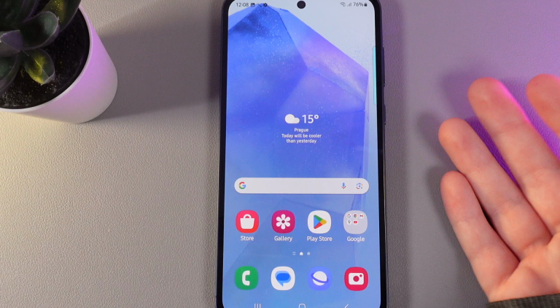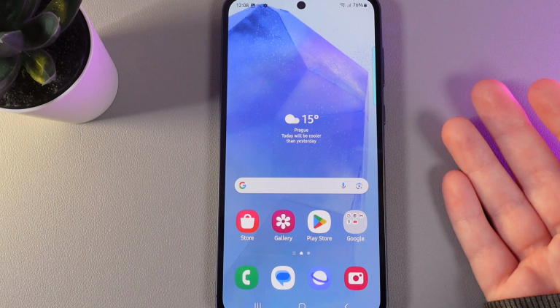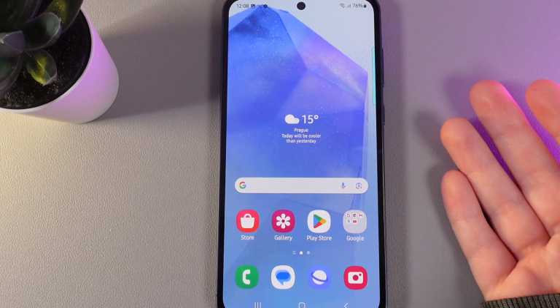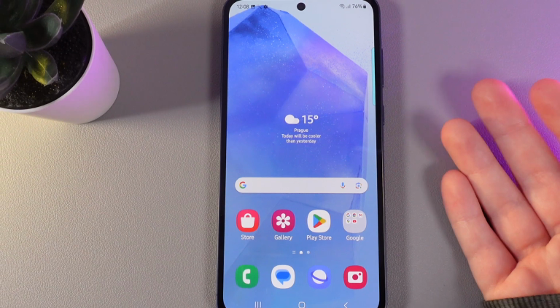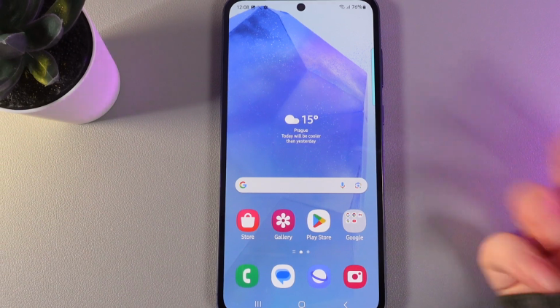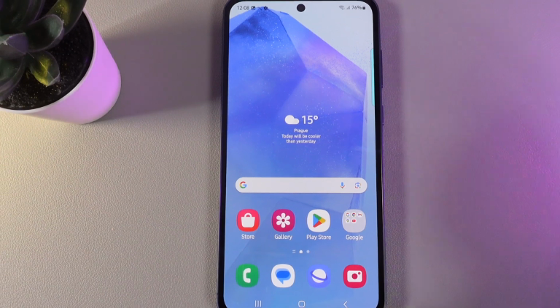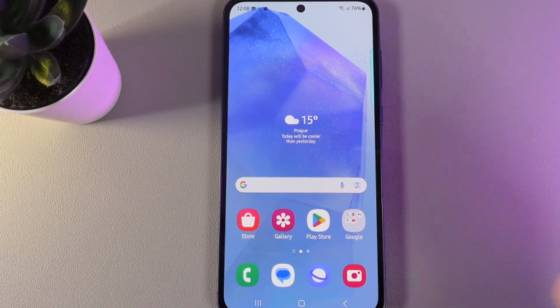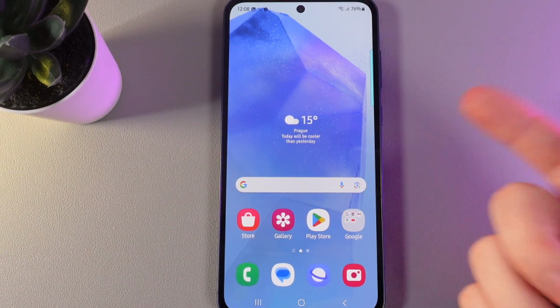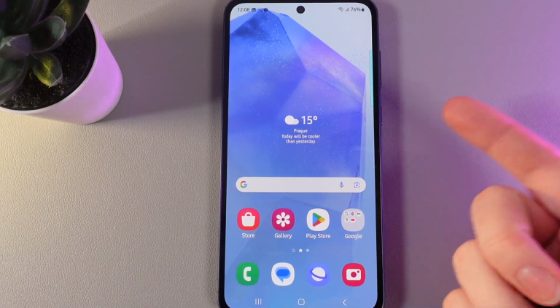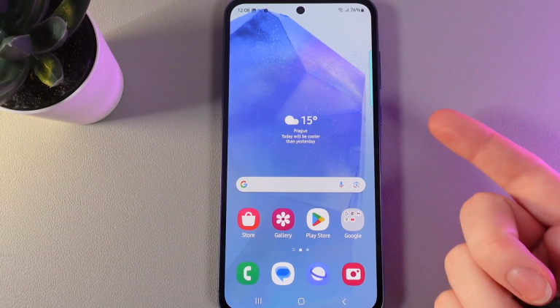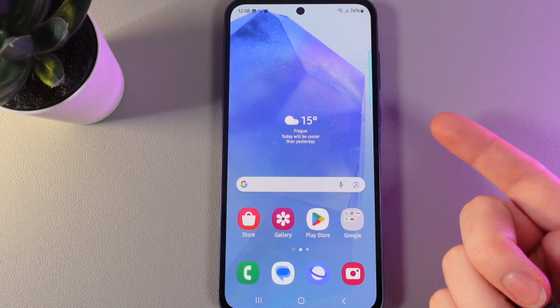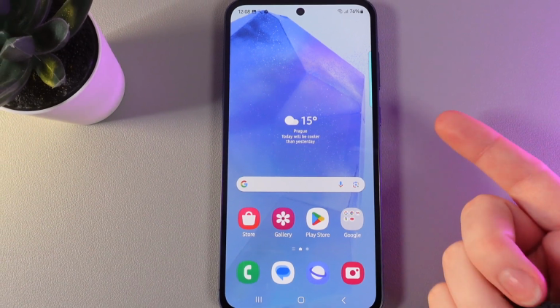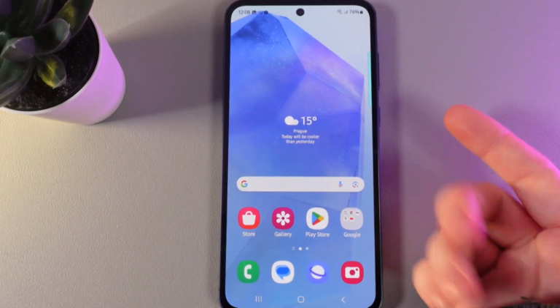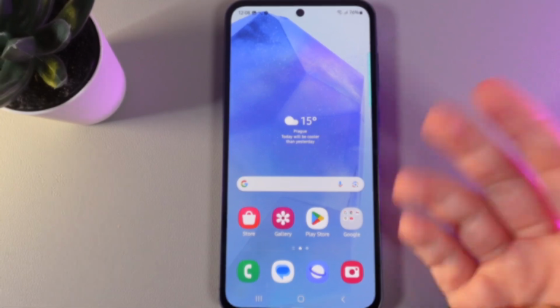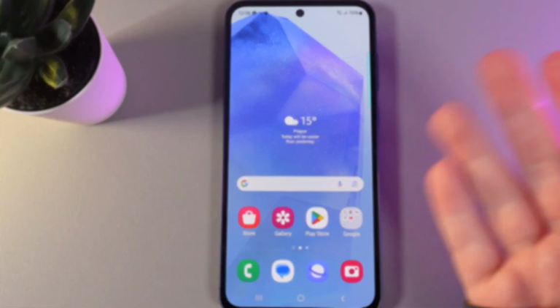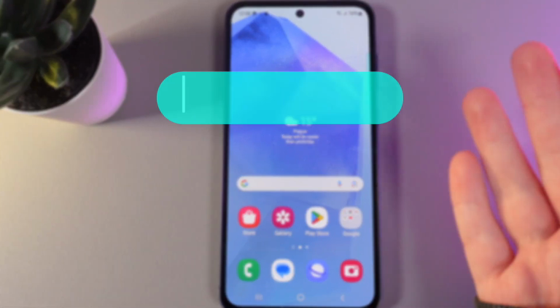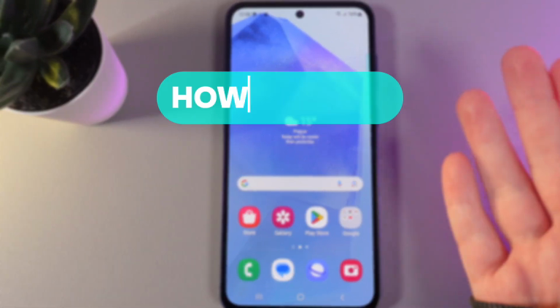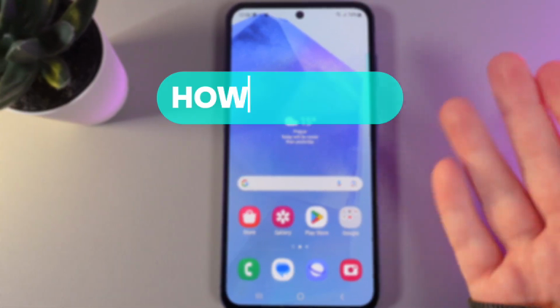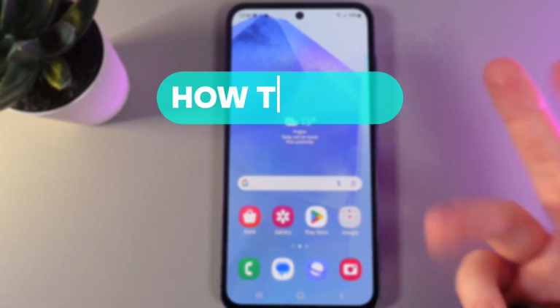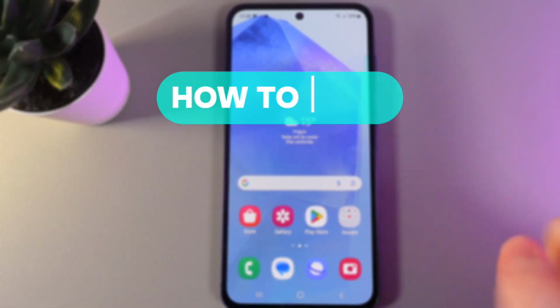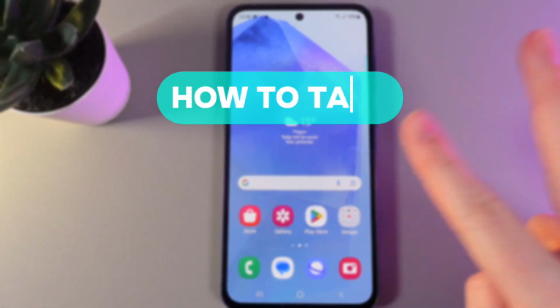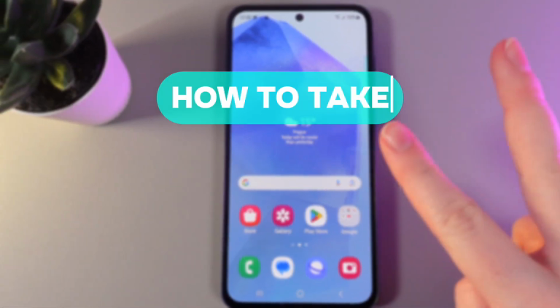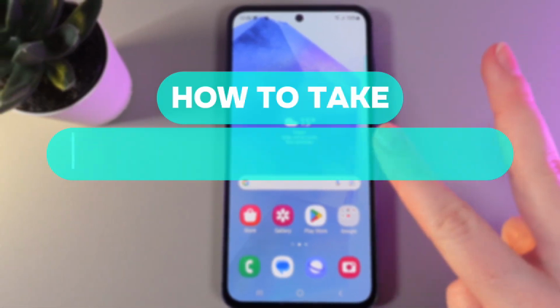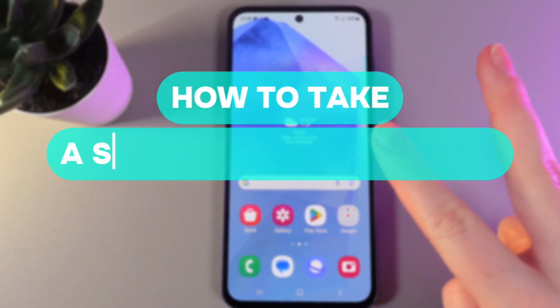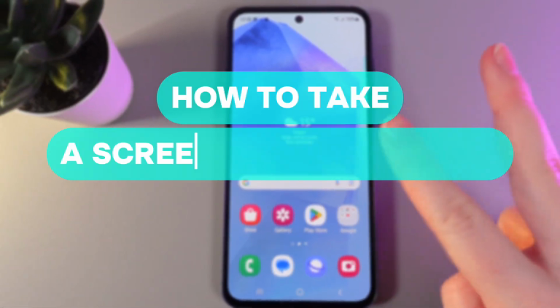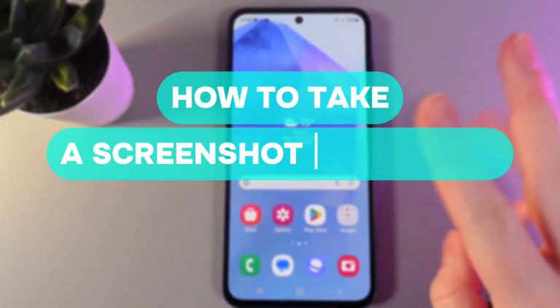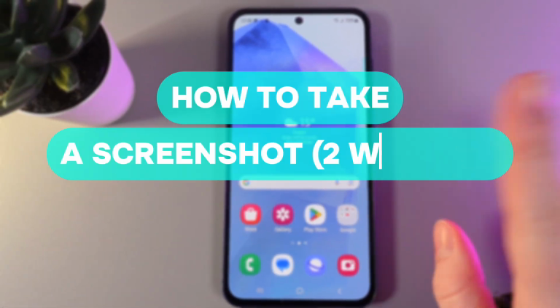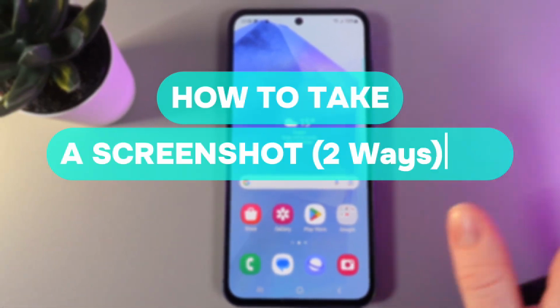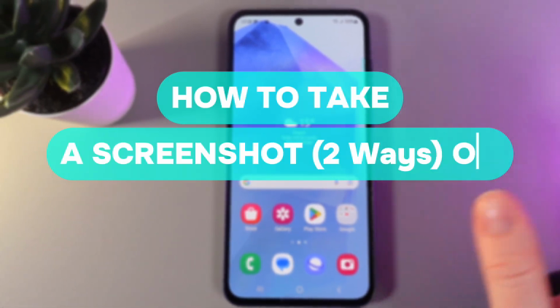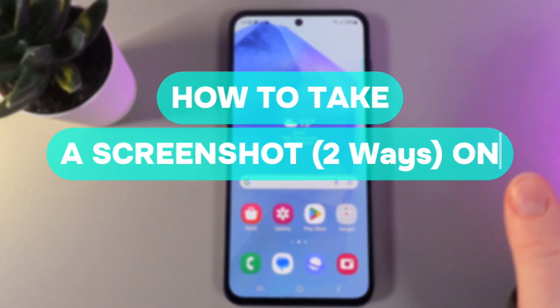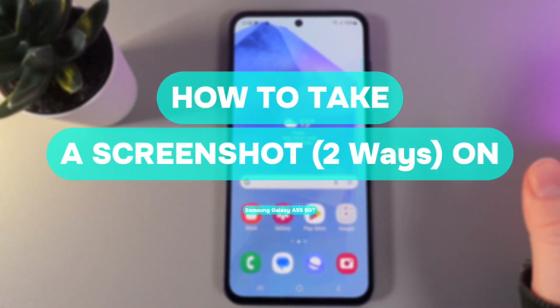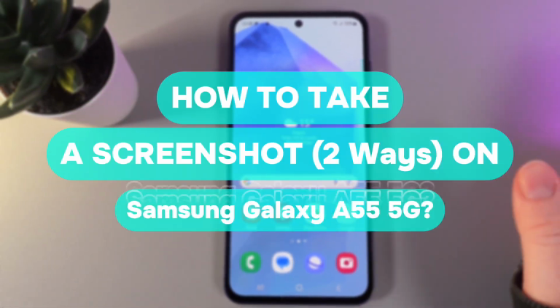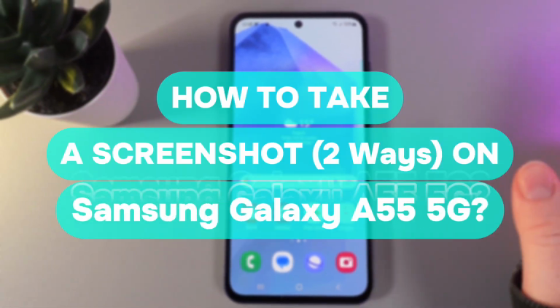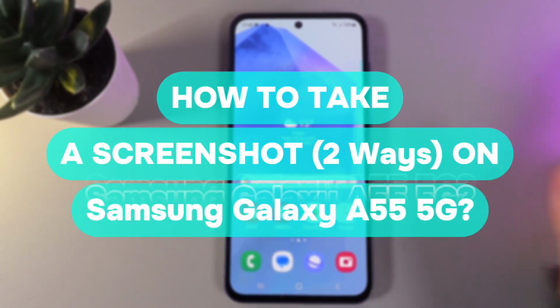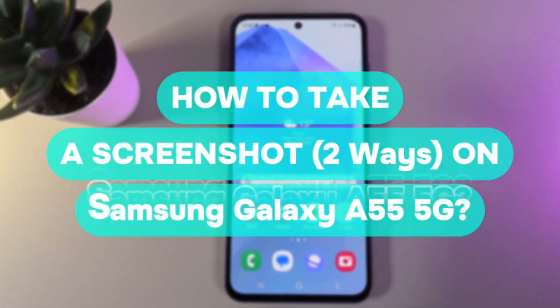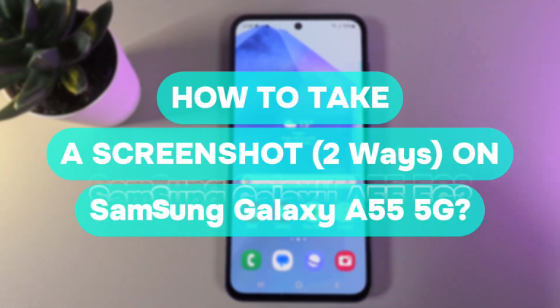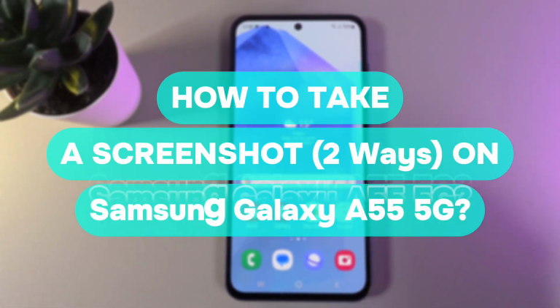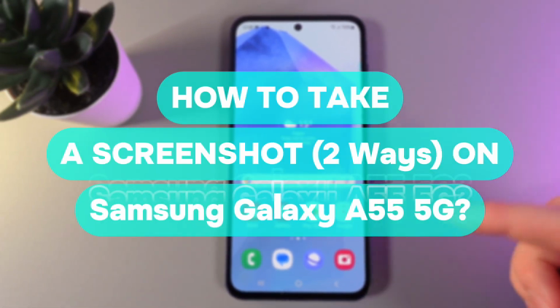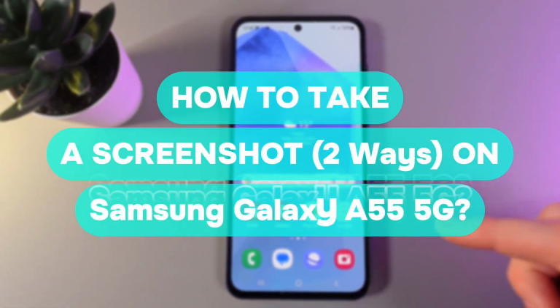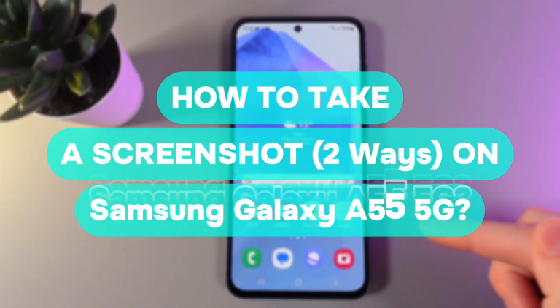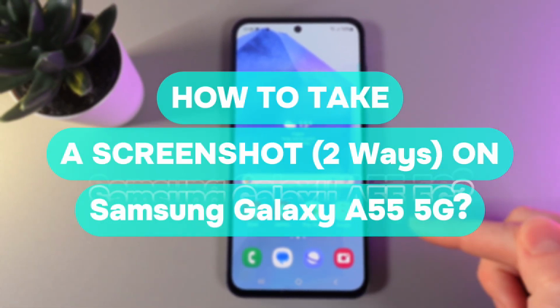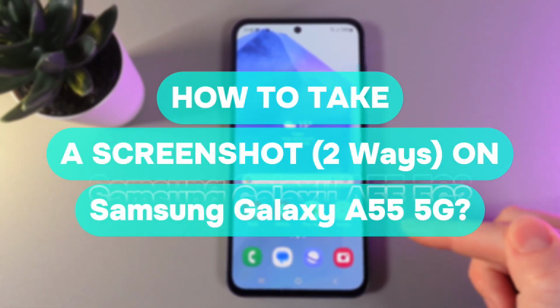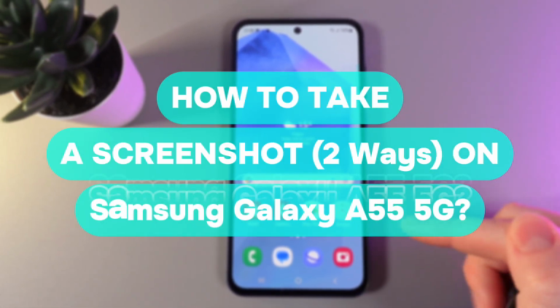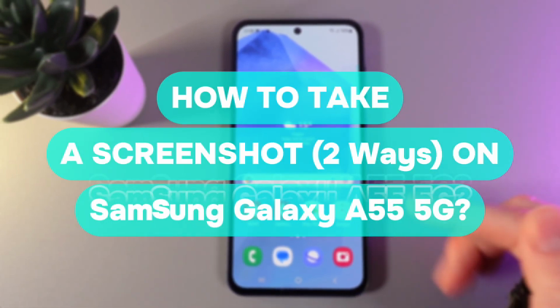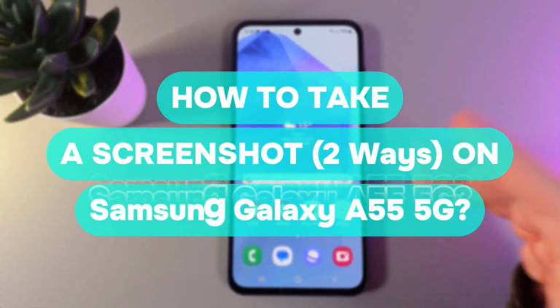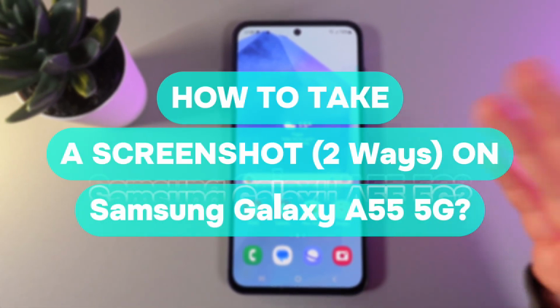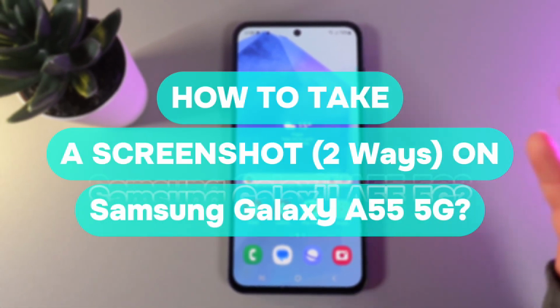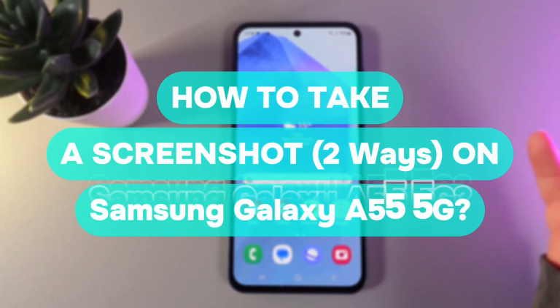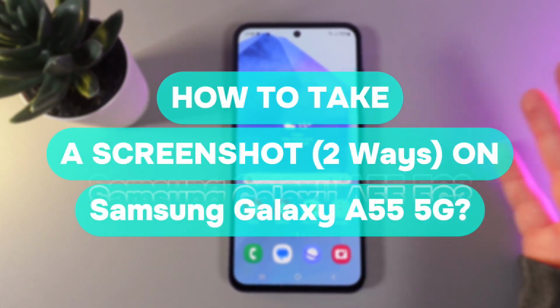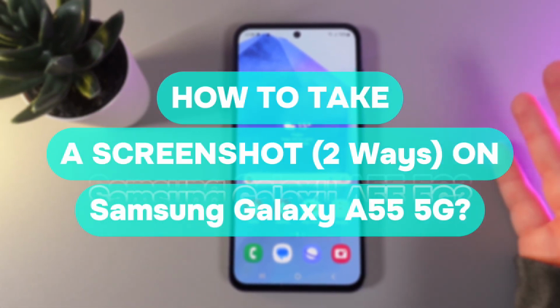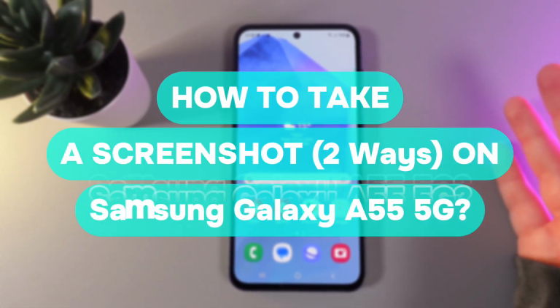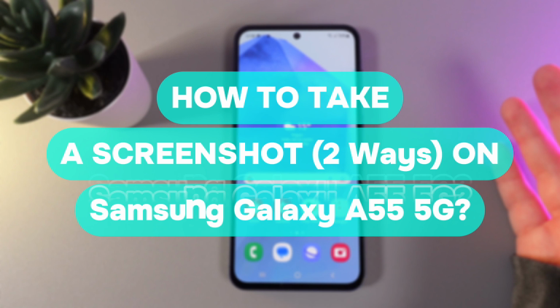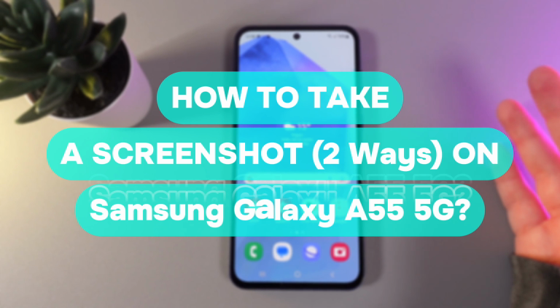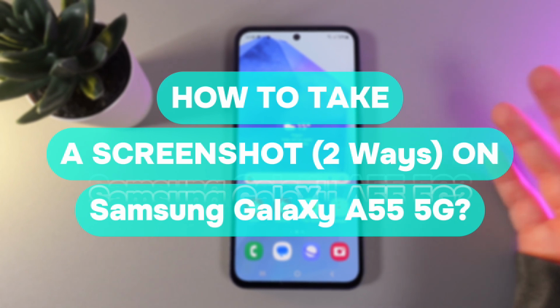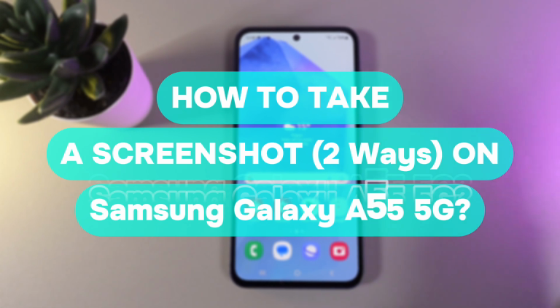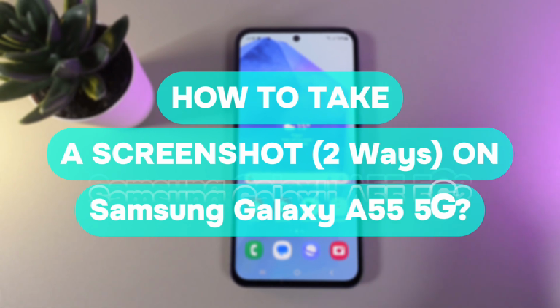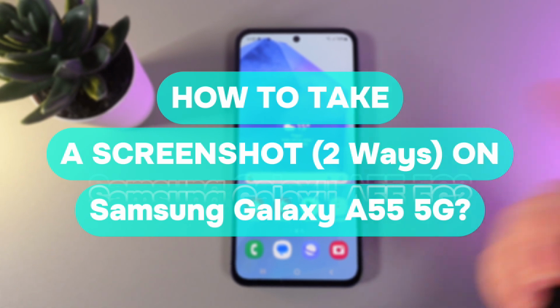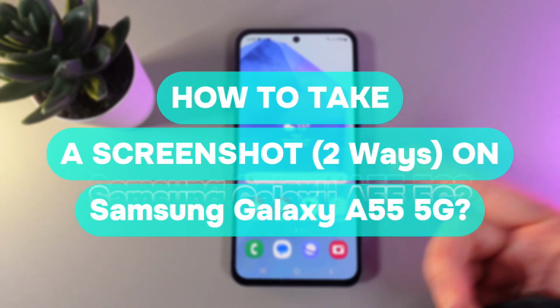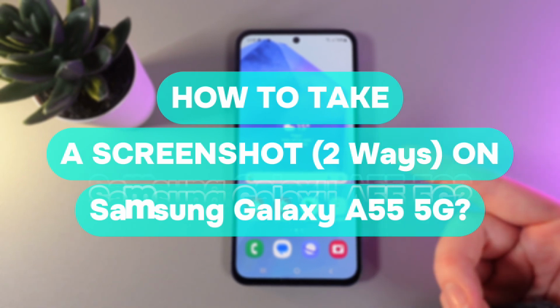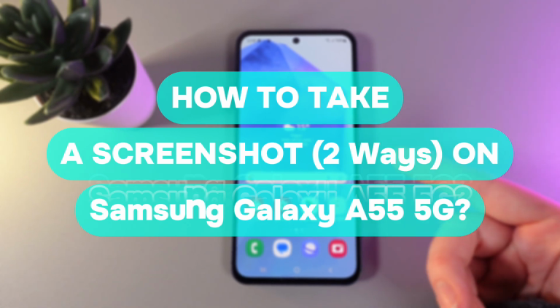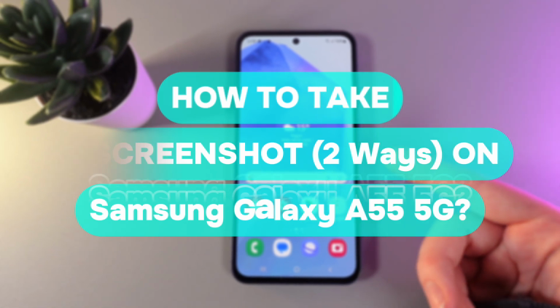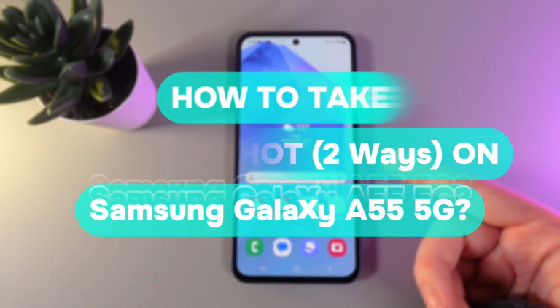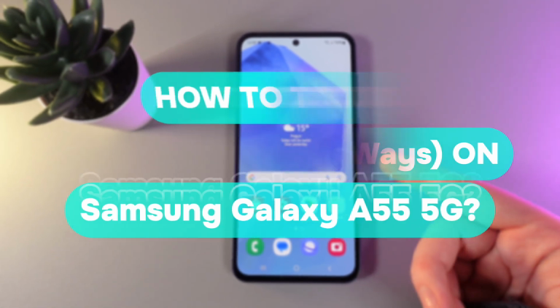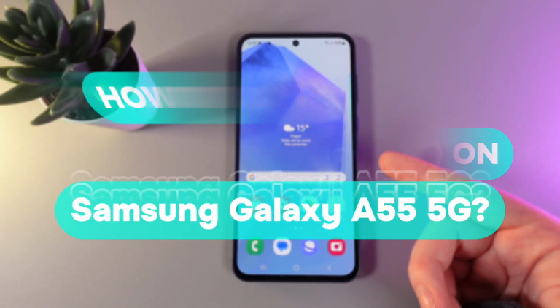Hi there! In today's video, I'll show you two ways how to make a screenshot on your Samsung Galaxy A55. Let's get started.